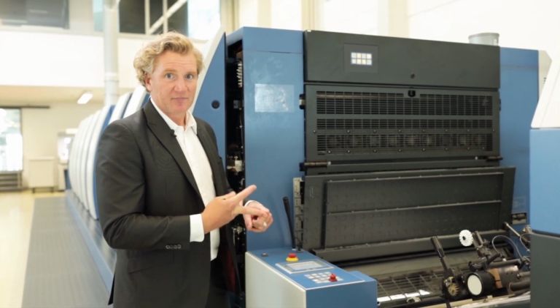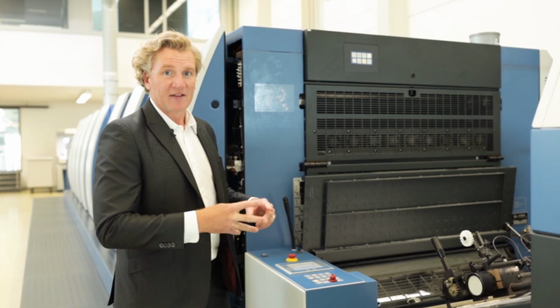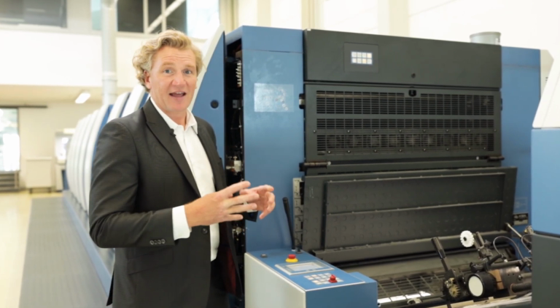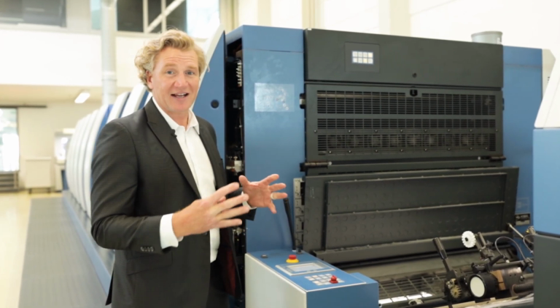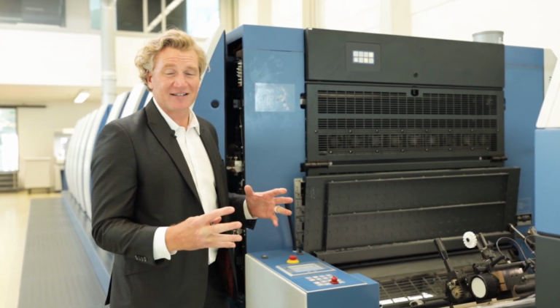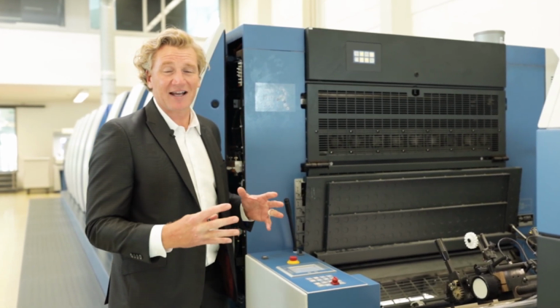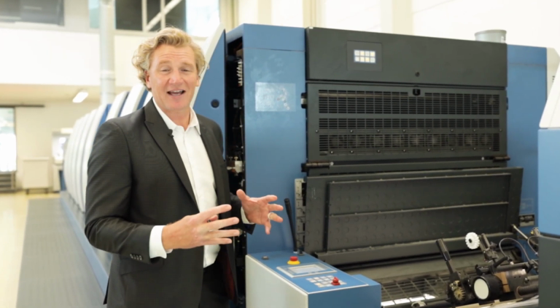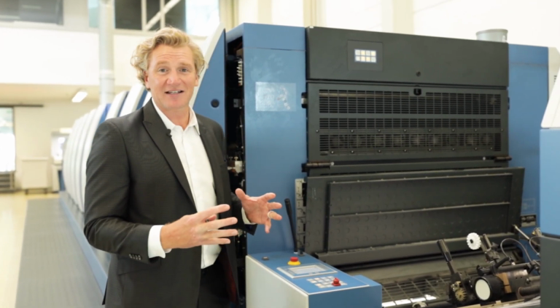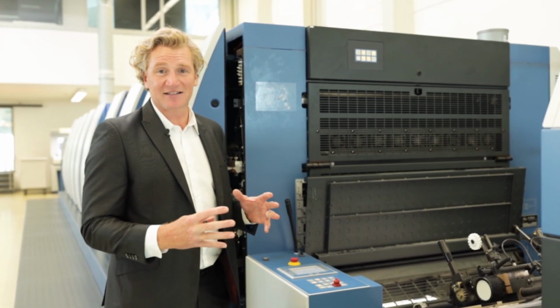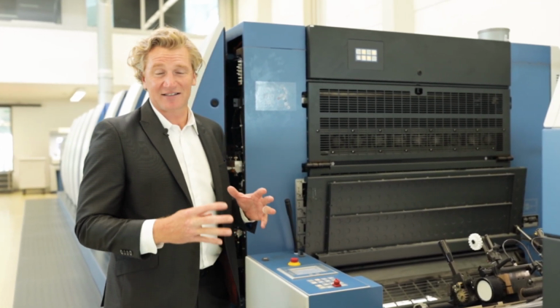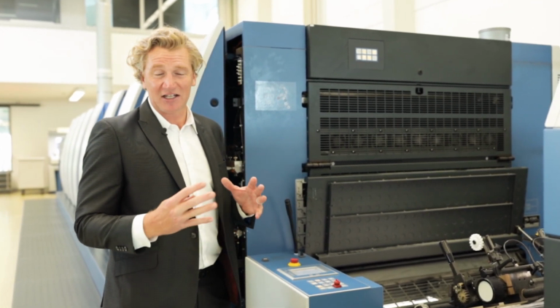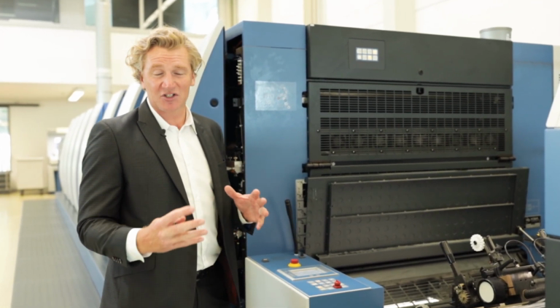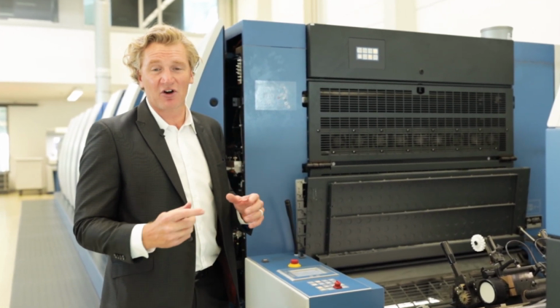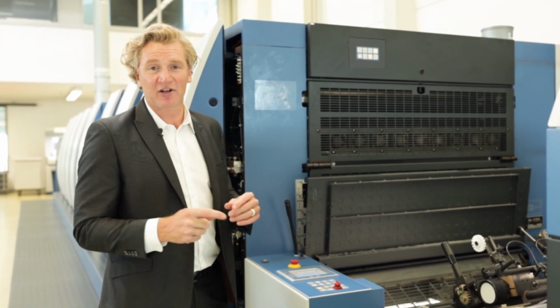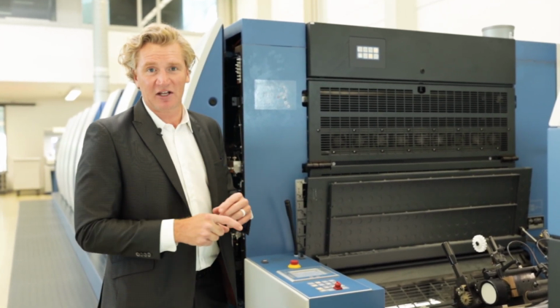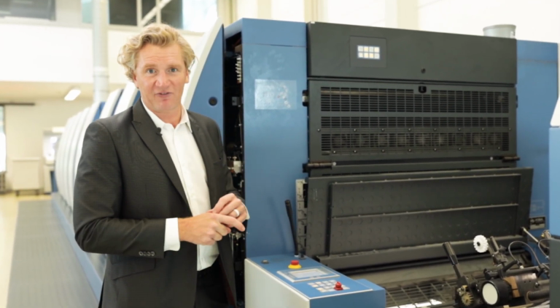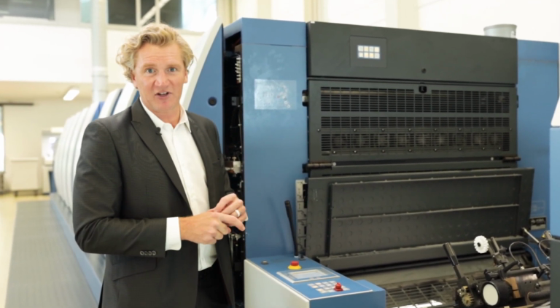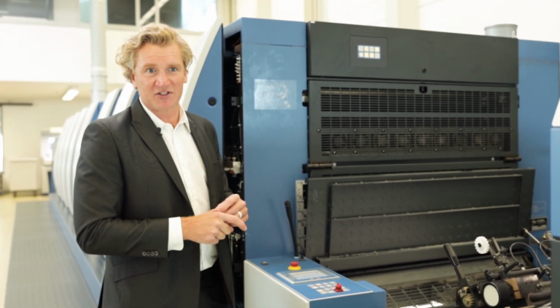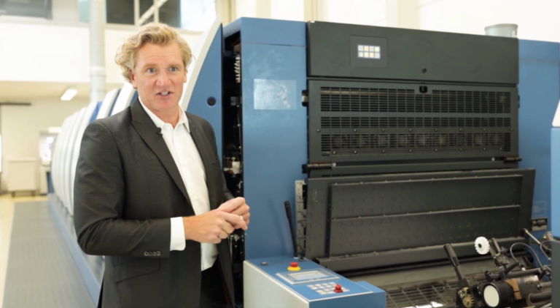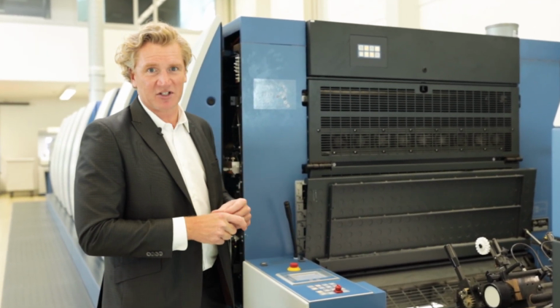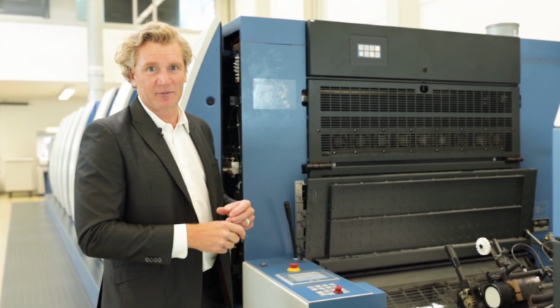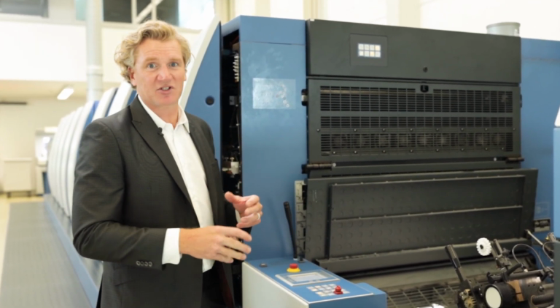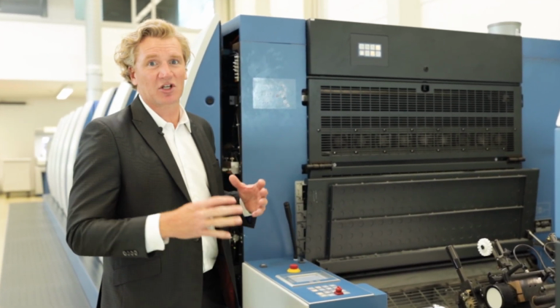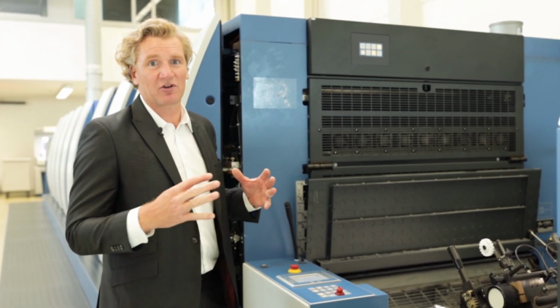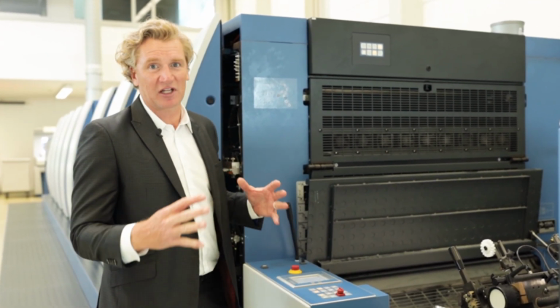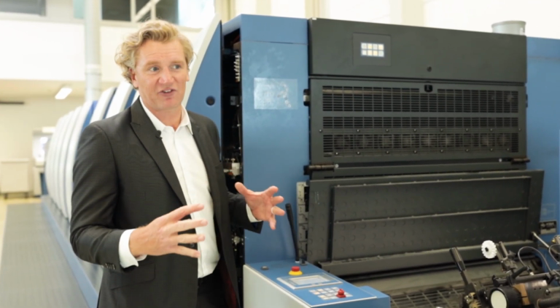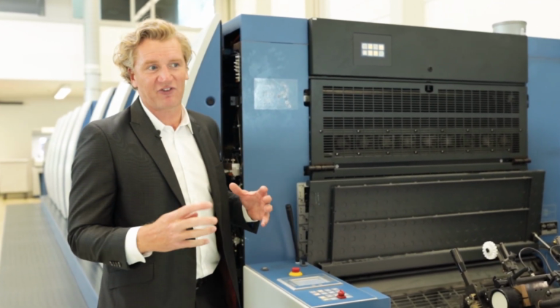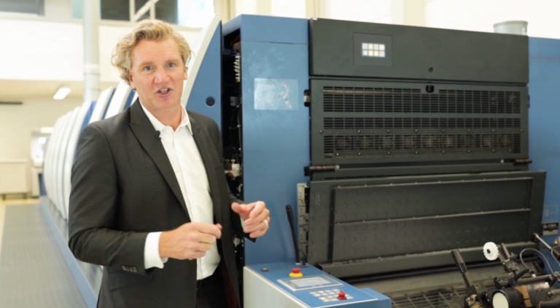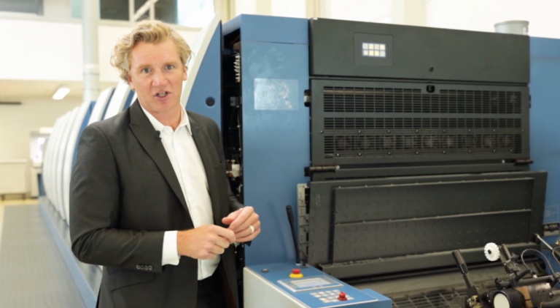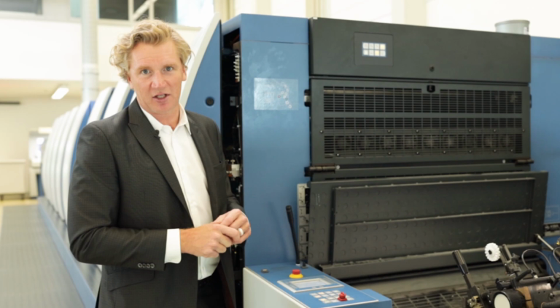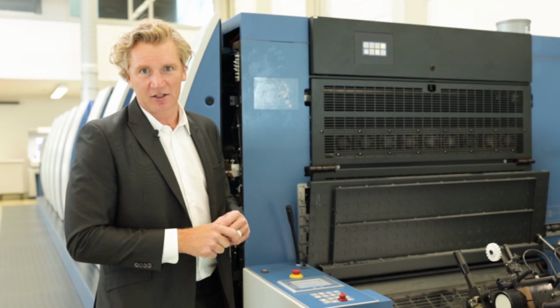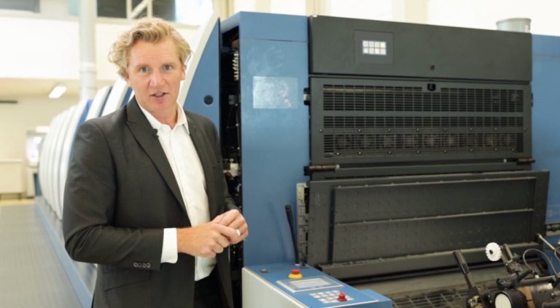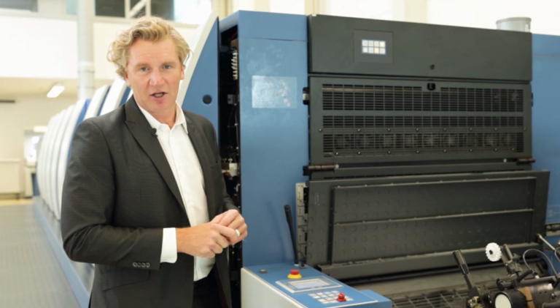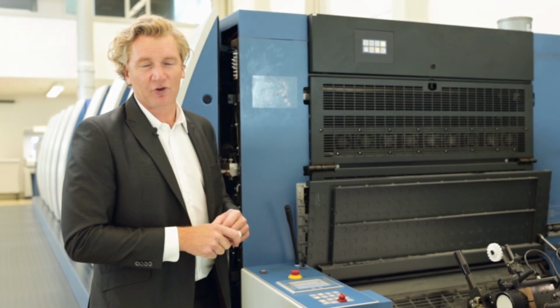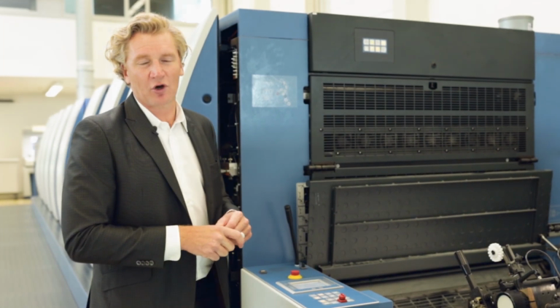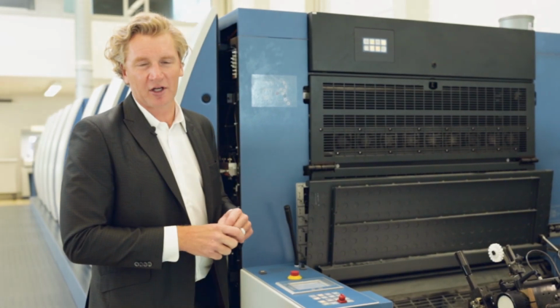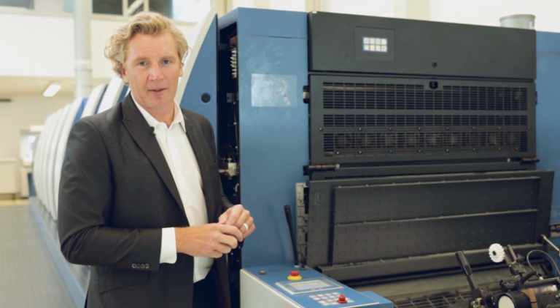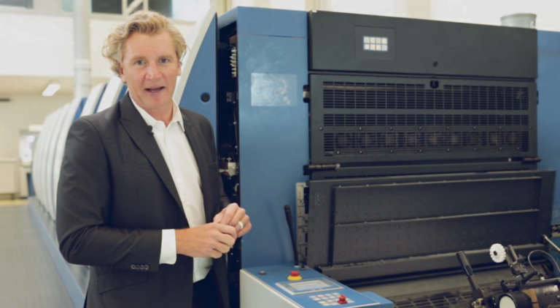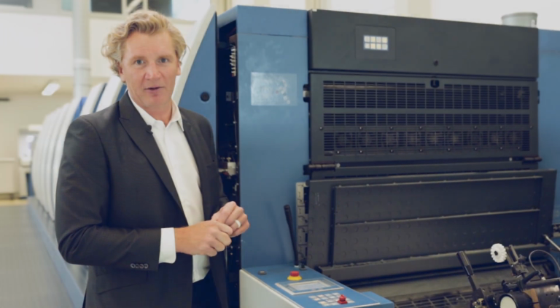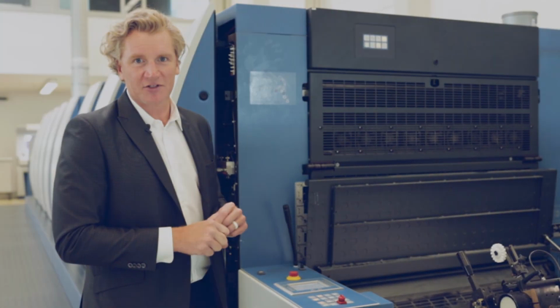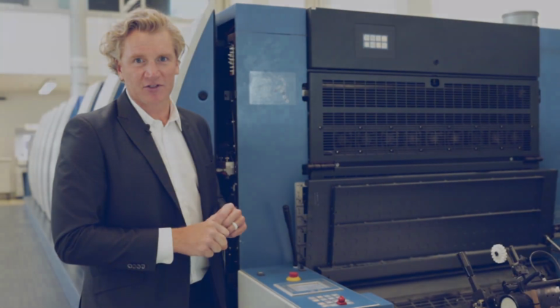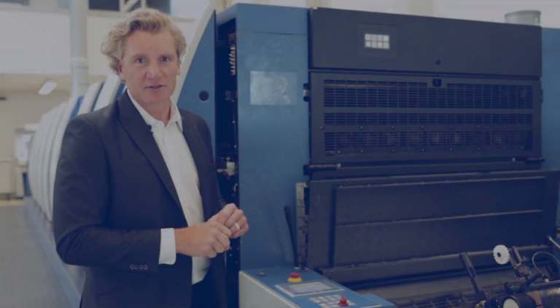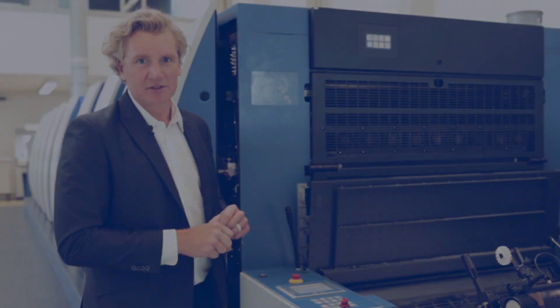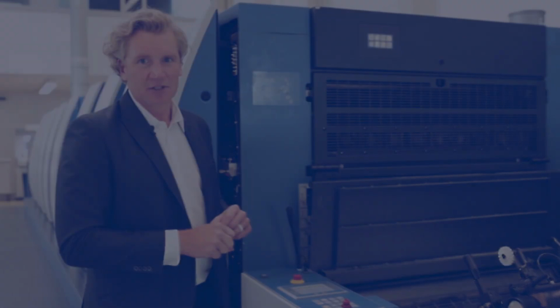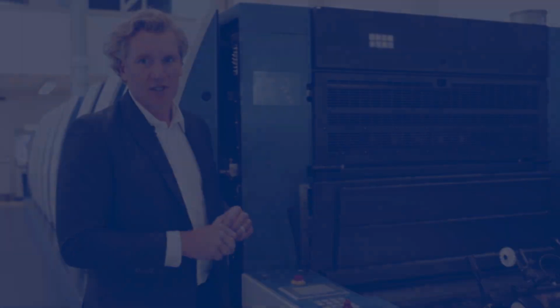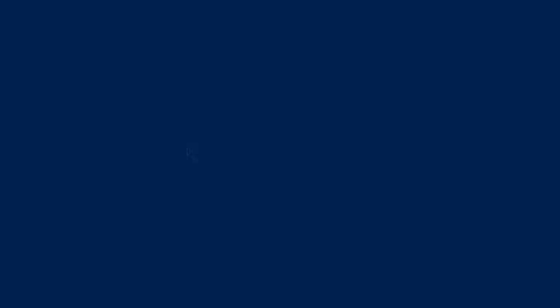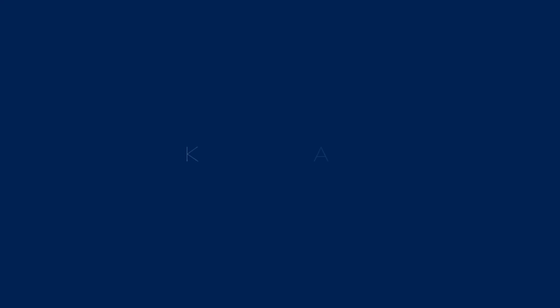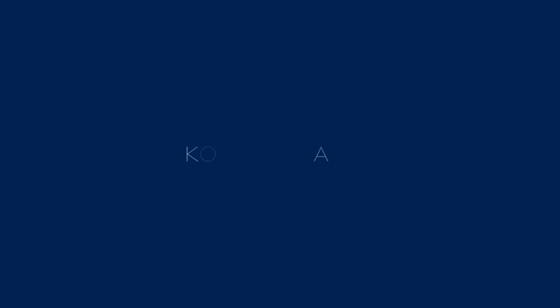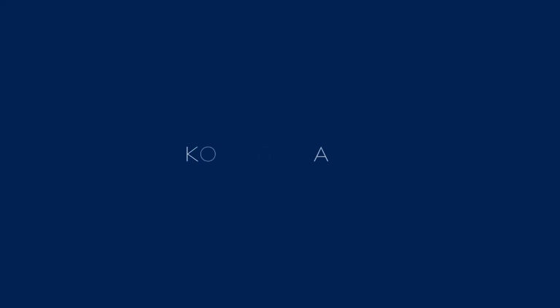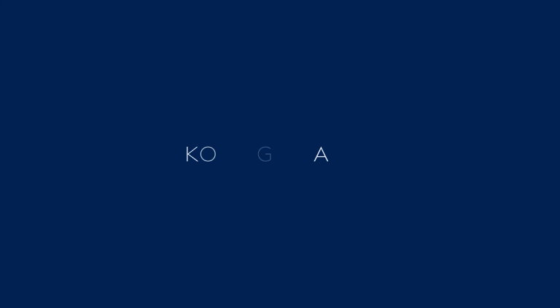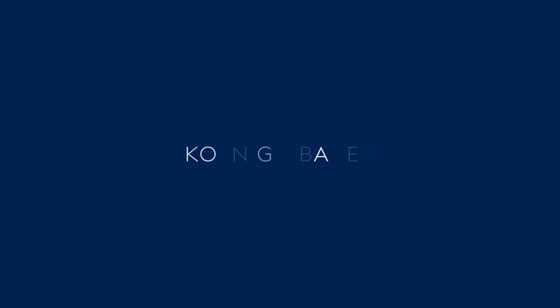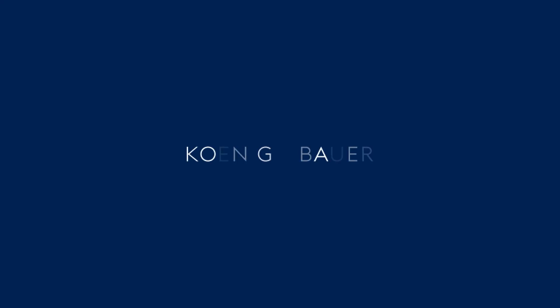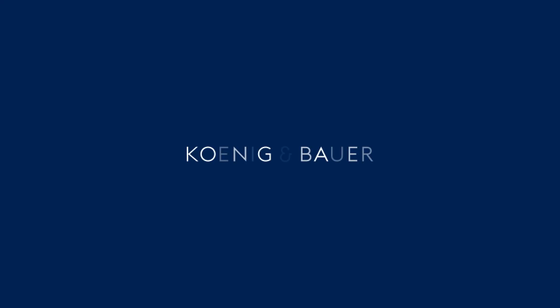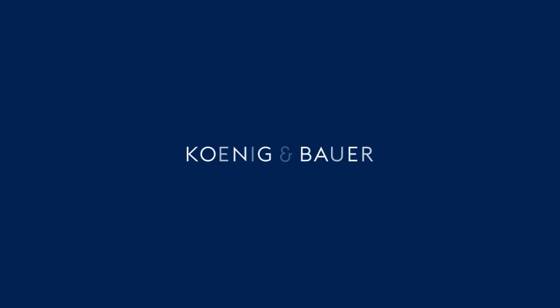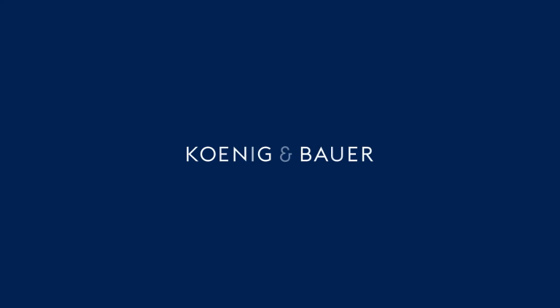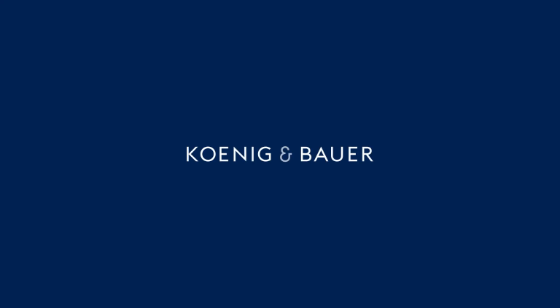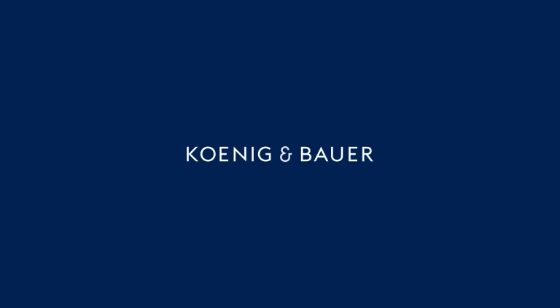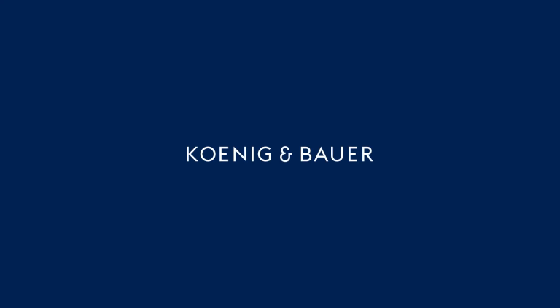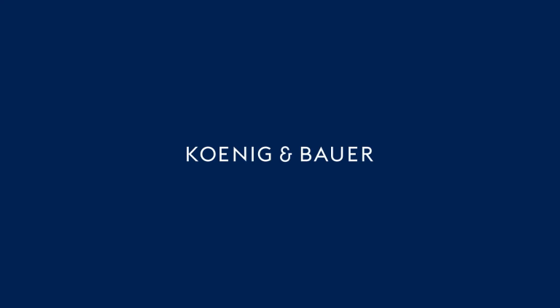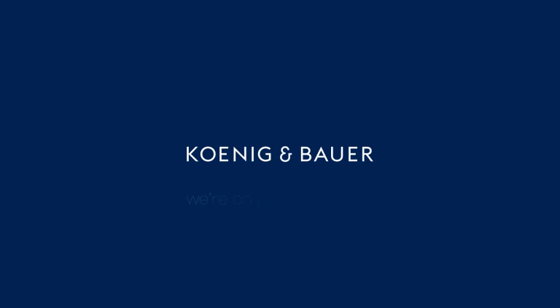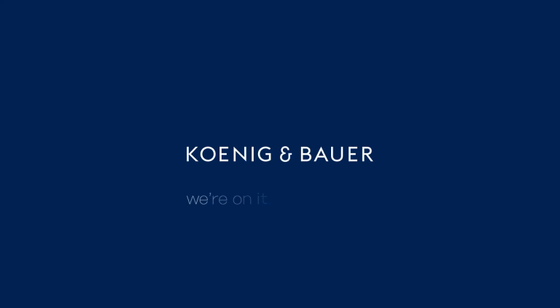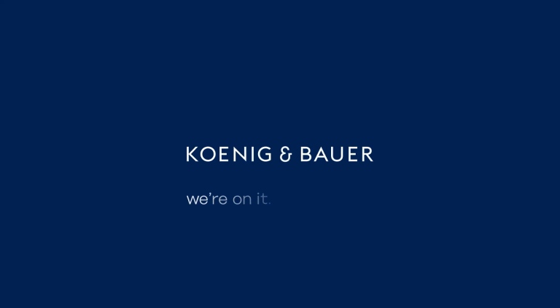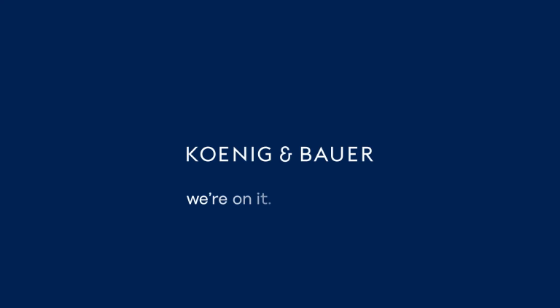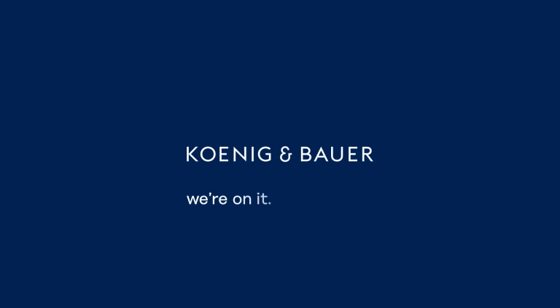The SIS, Sensoric In-Feed System, is a unique feature of Koenig & Bauer.